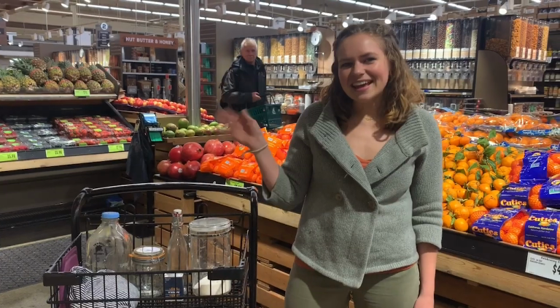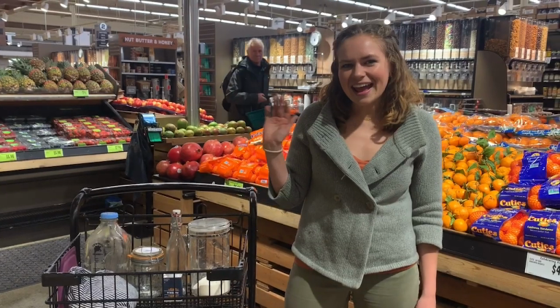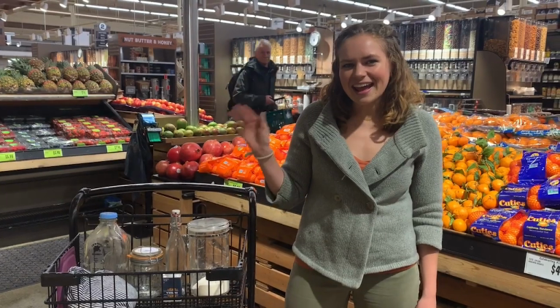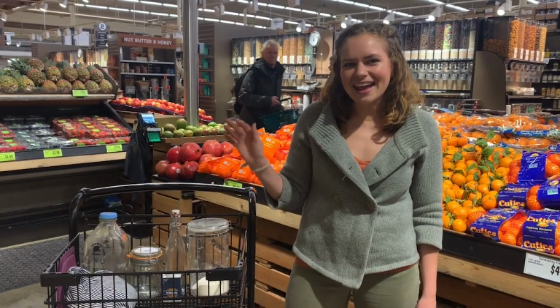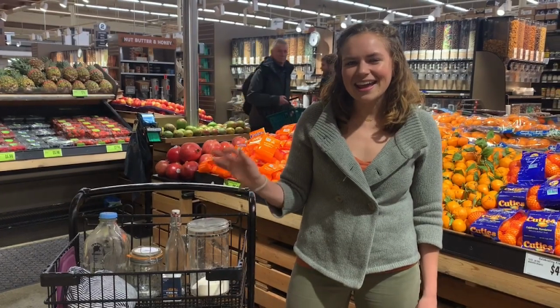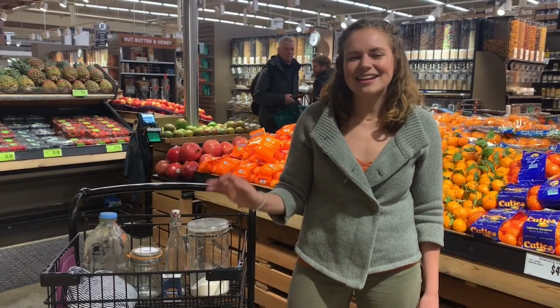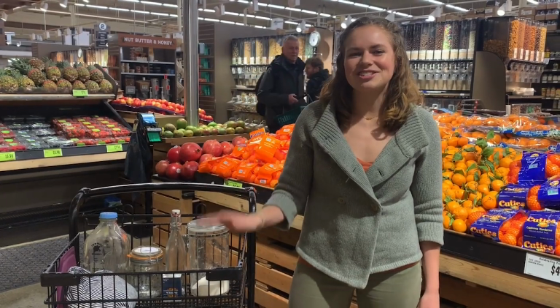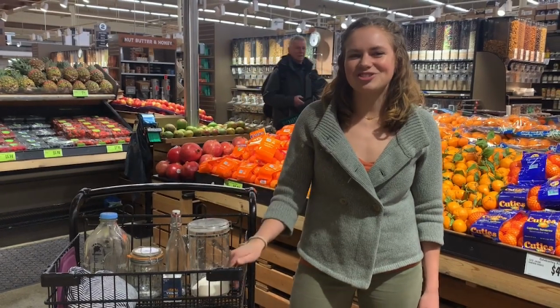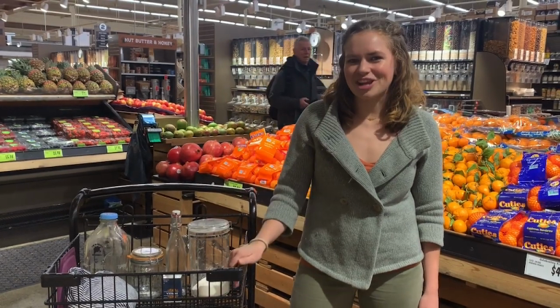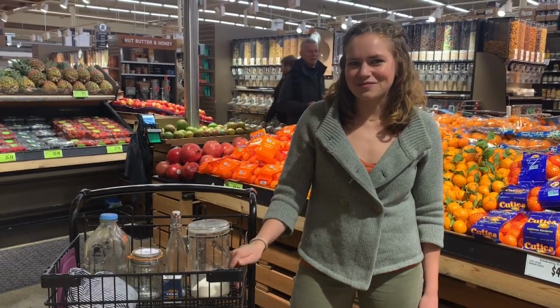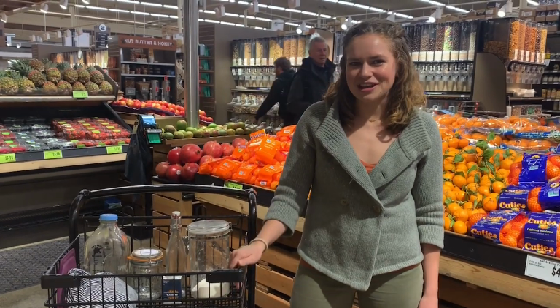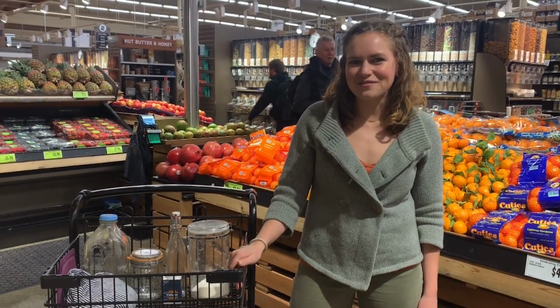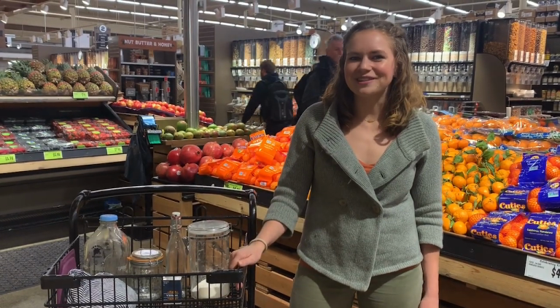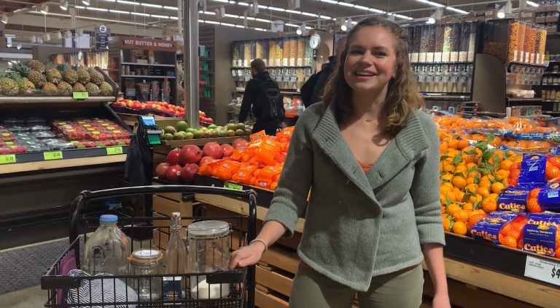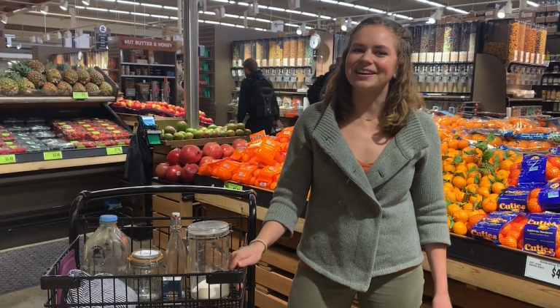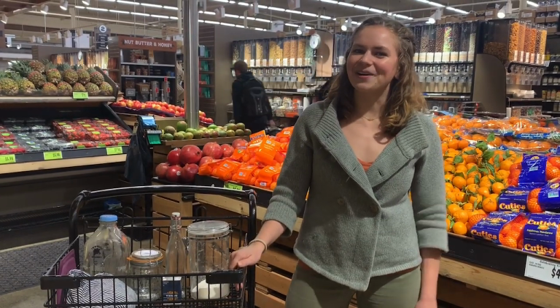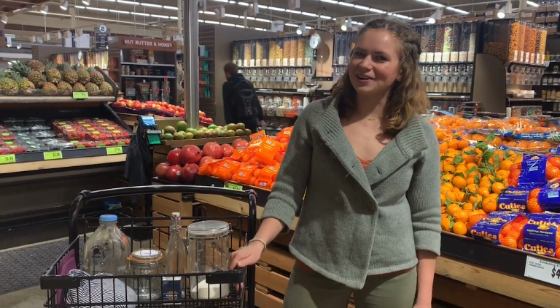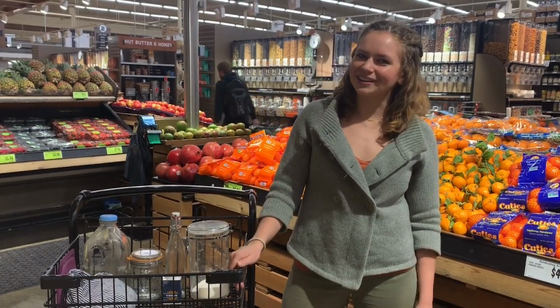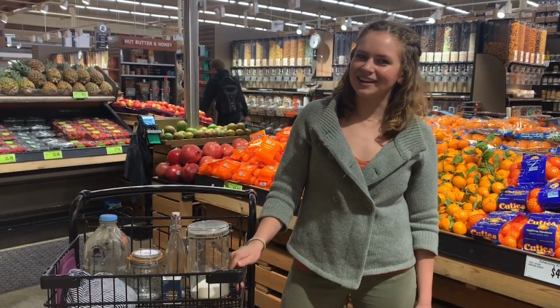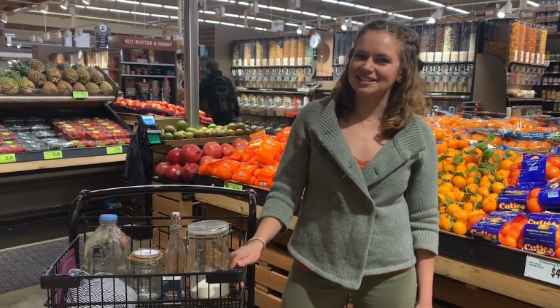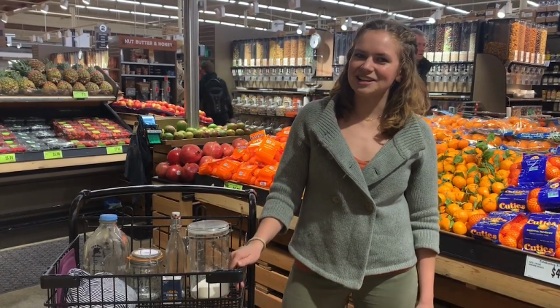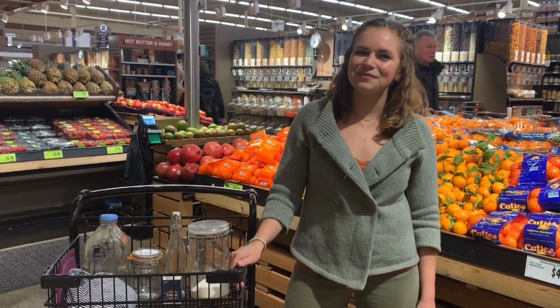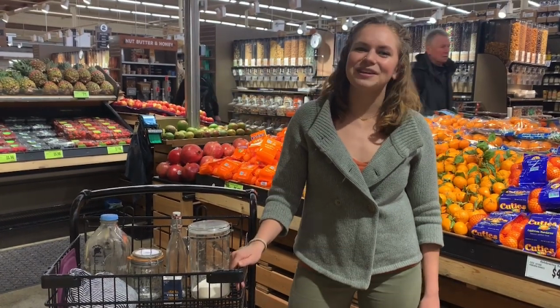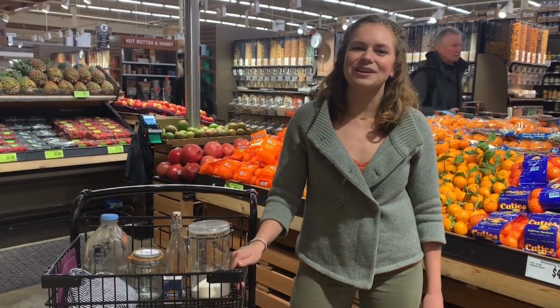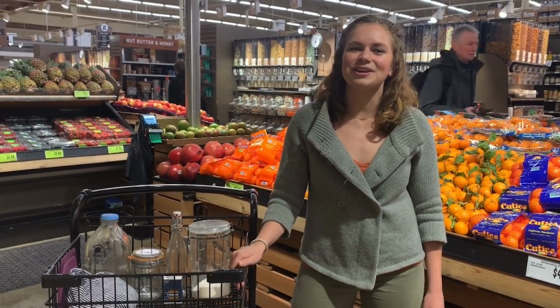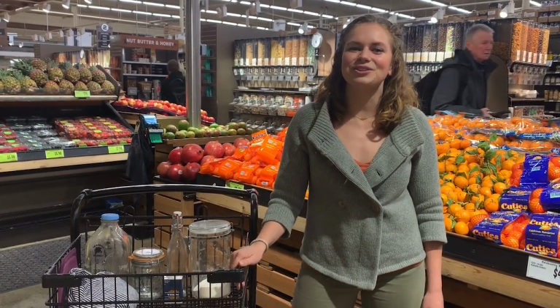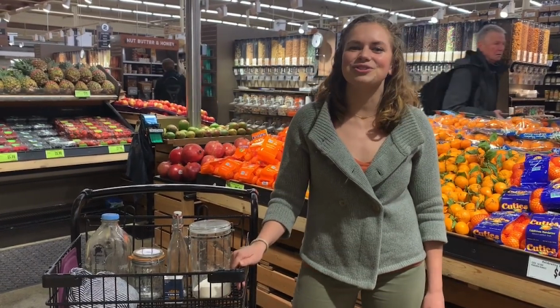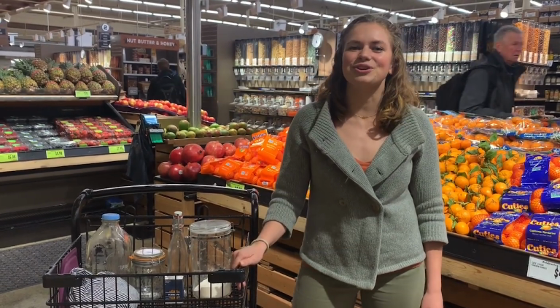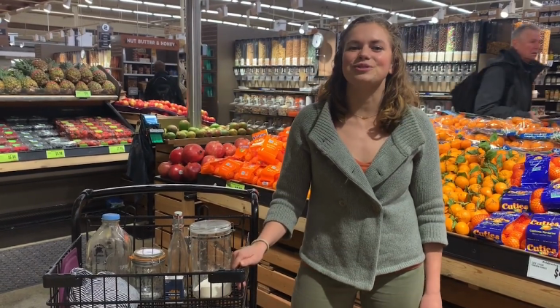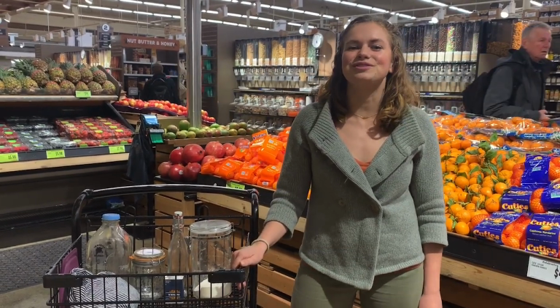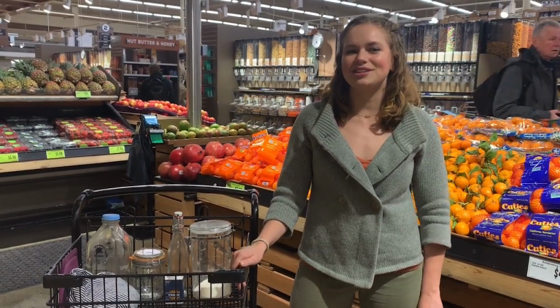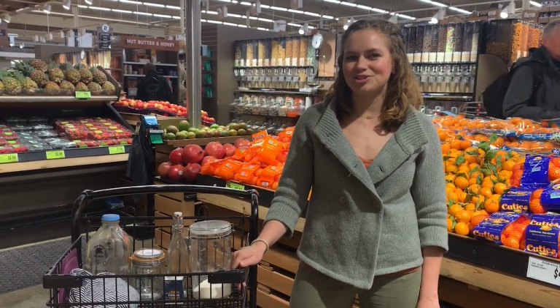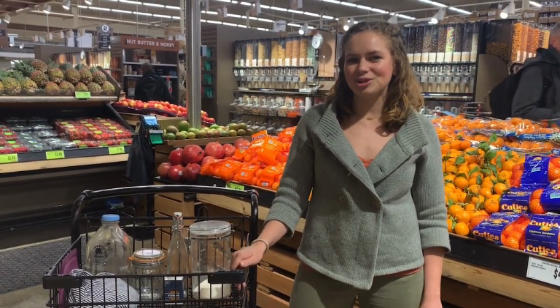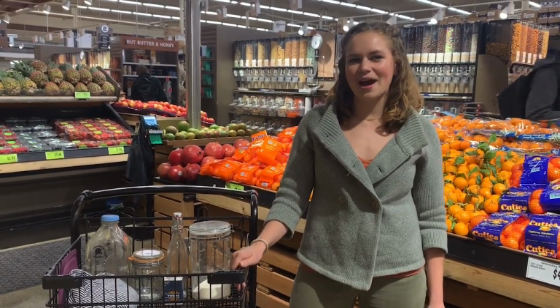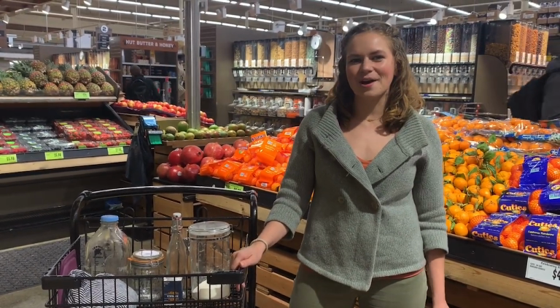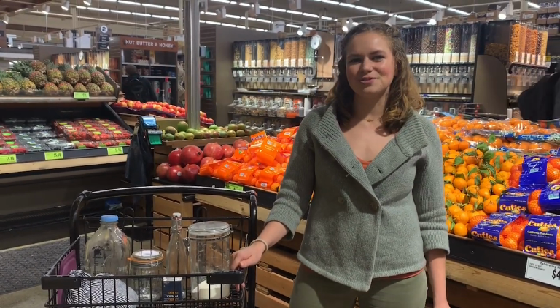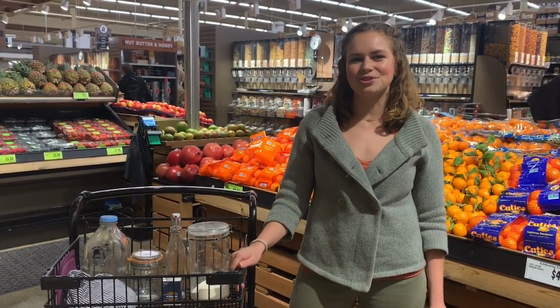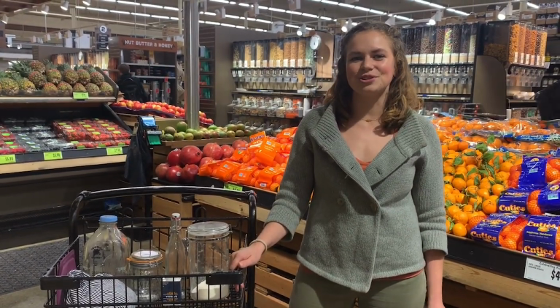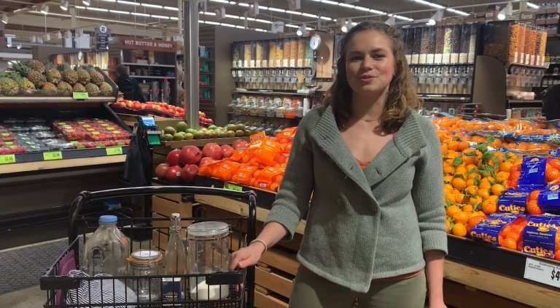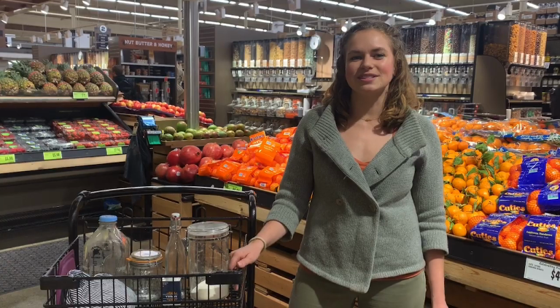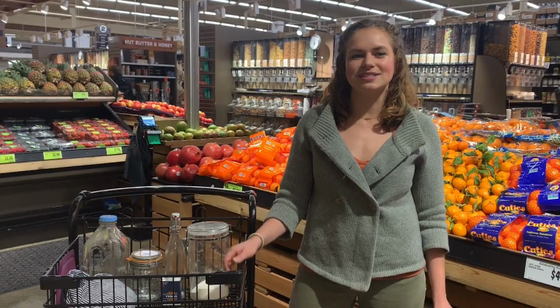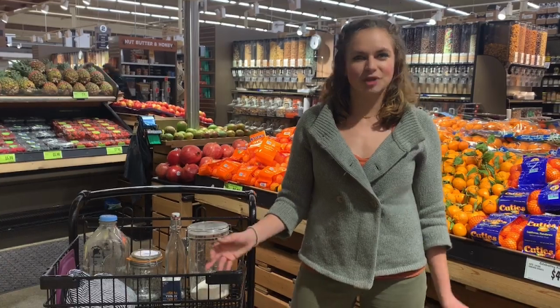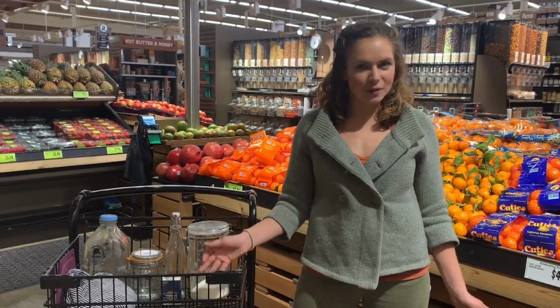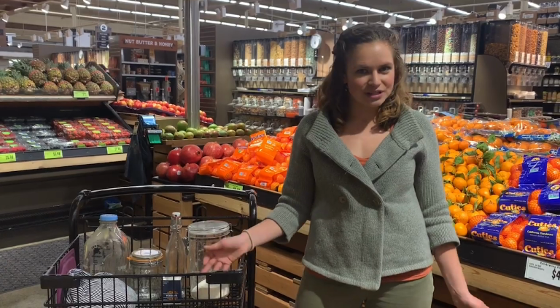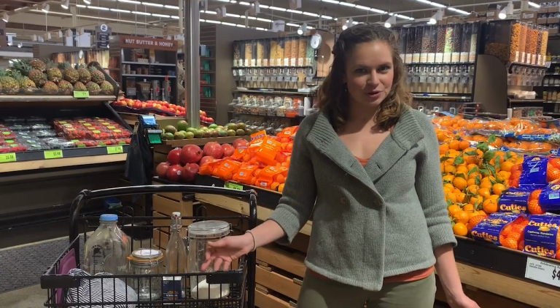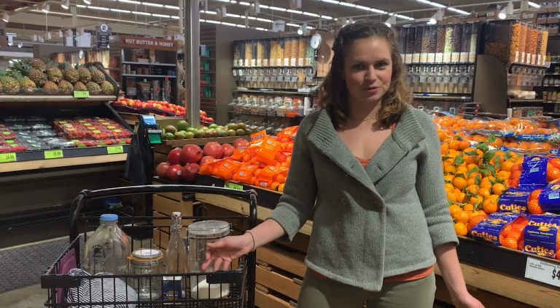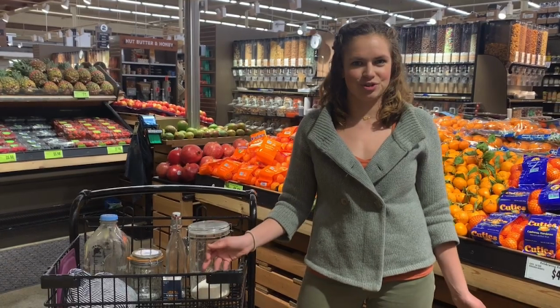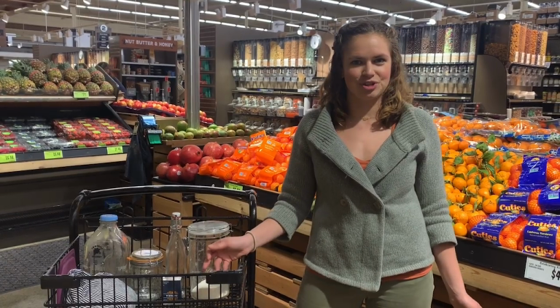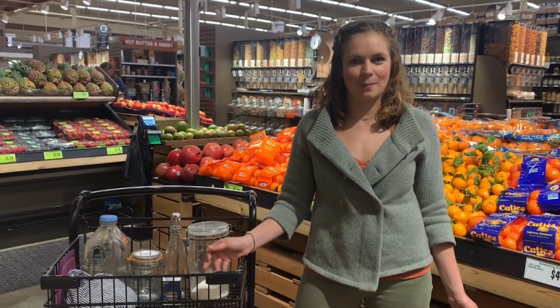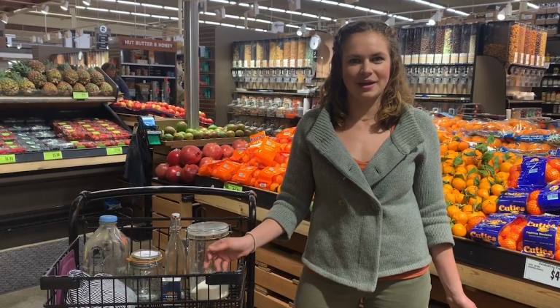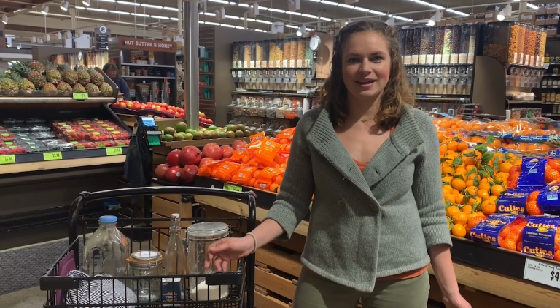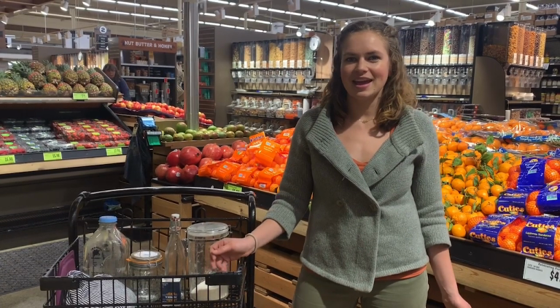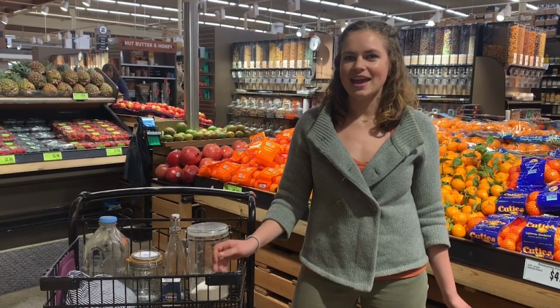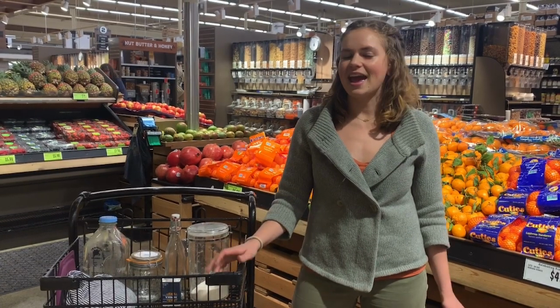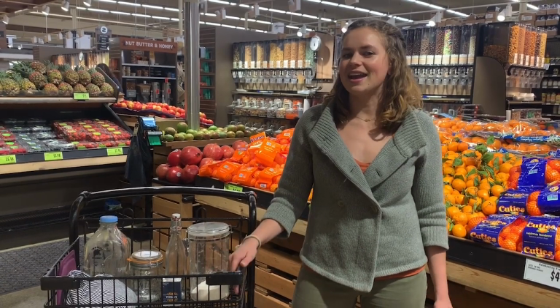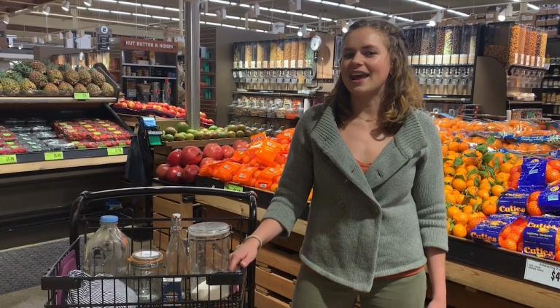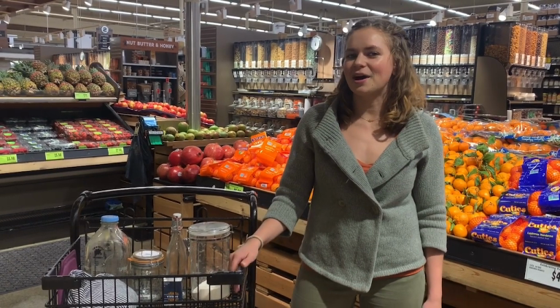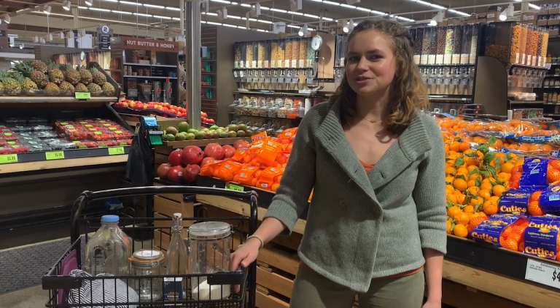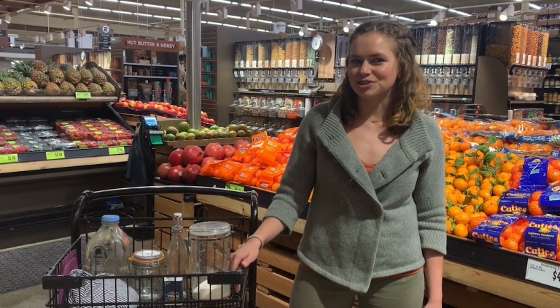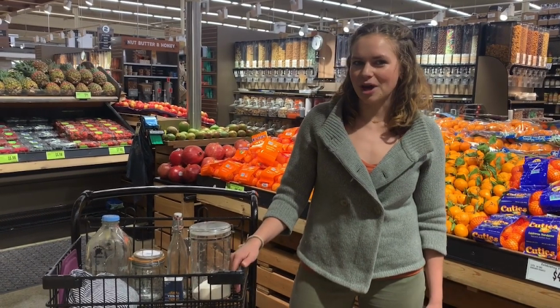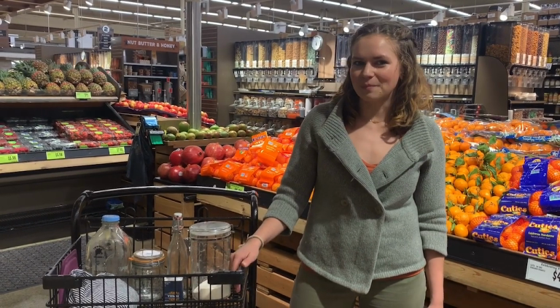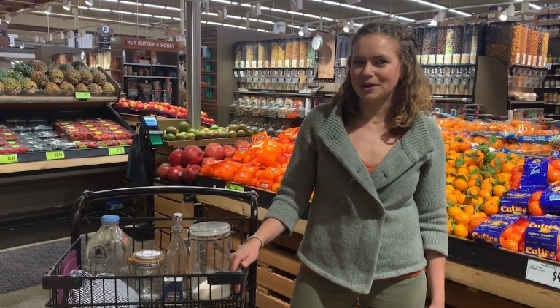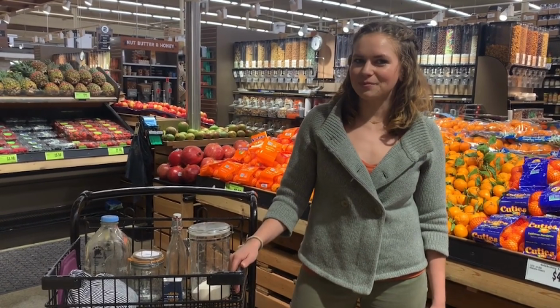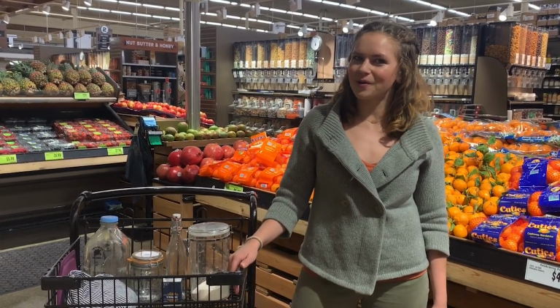Hey, it's Genevieve with Geeko Collective here to teach you how to do zero waste grocery shopping and how to shop in bulk.